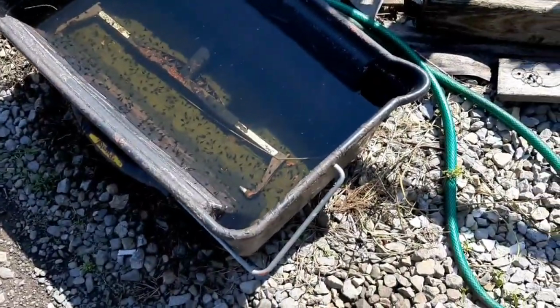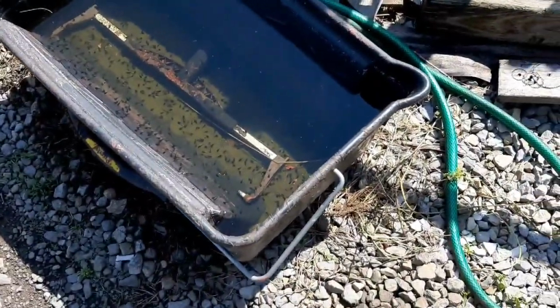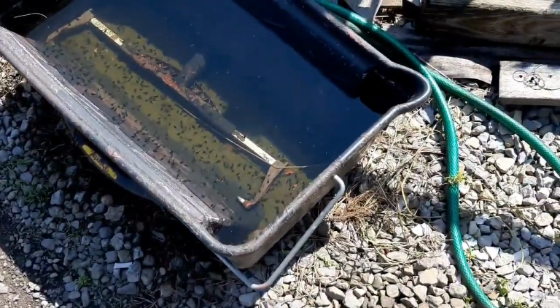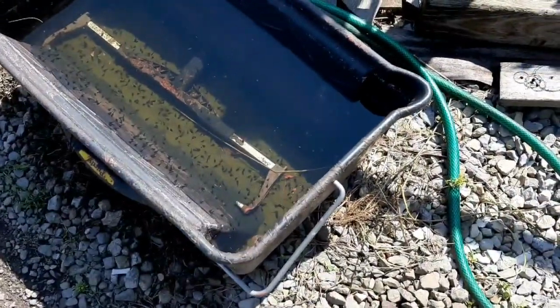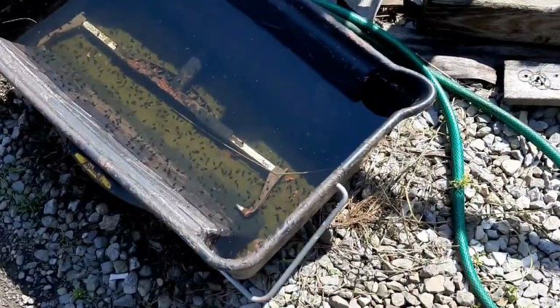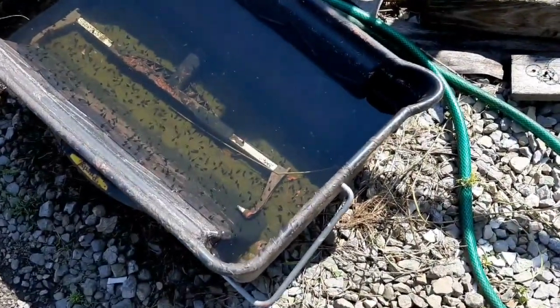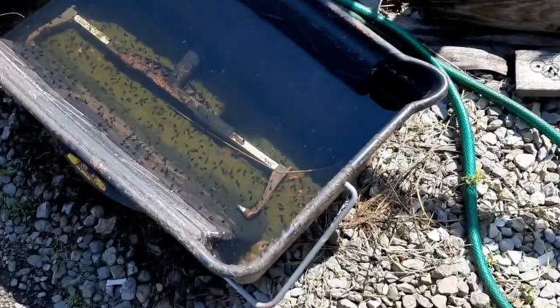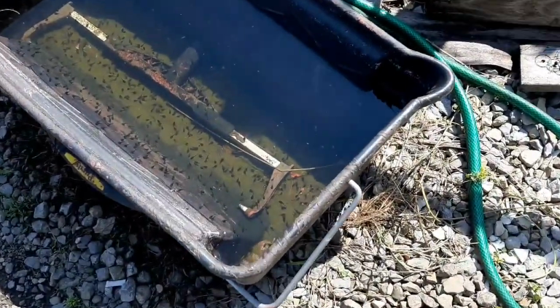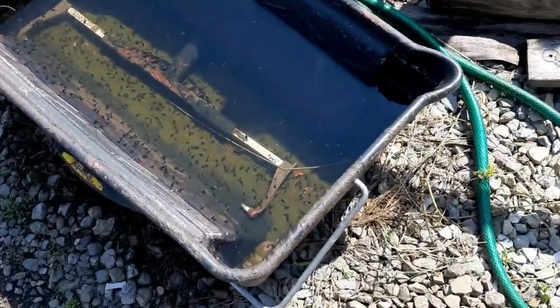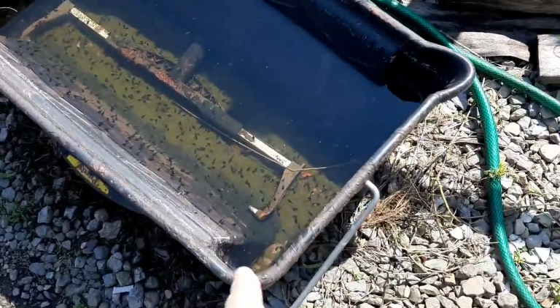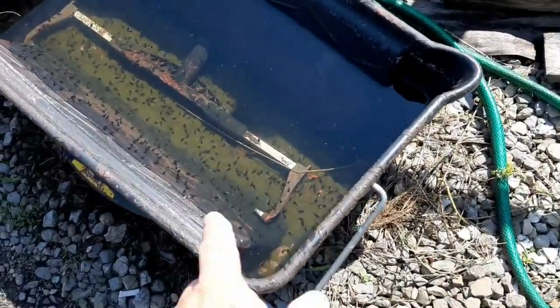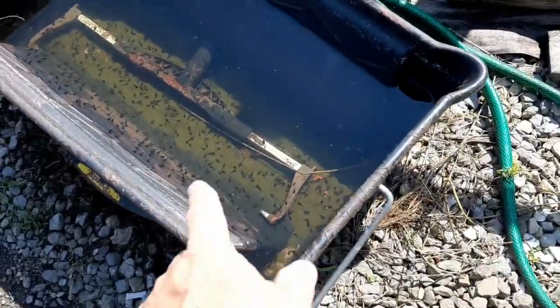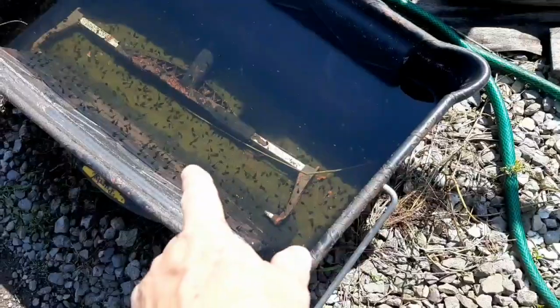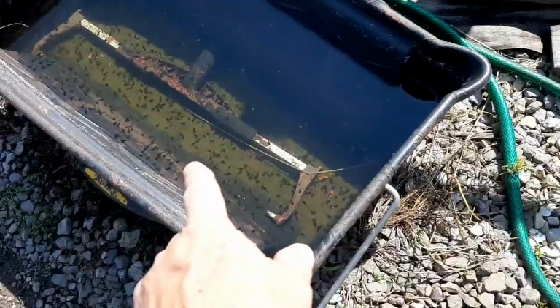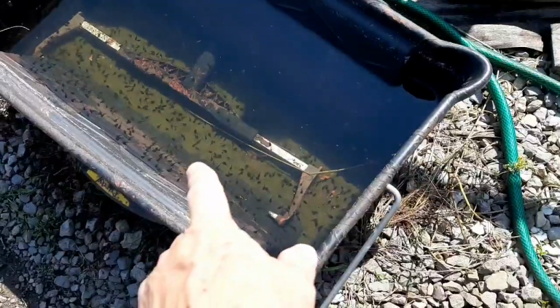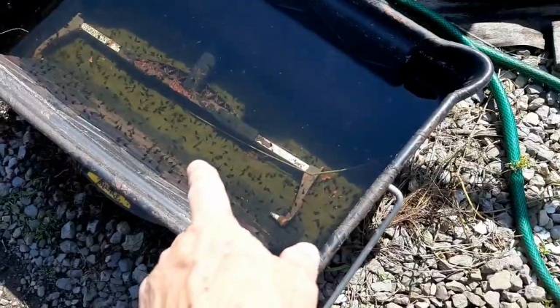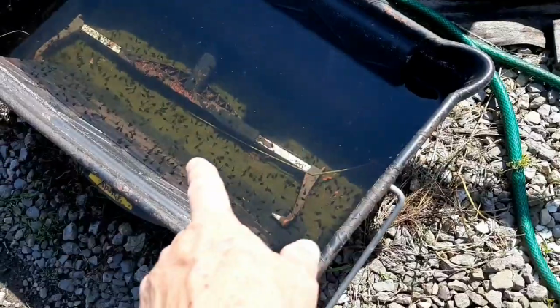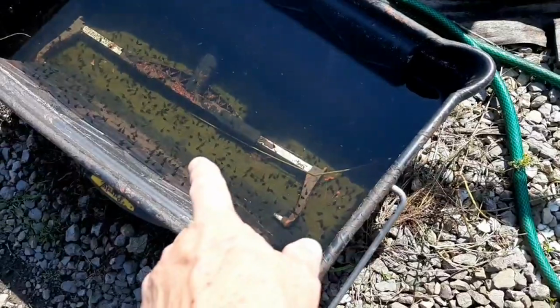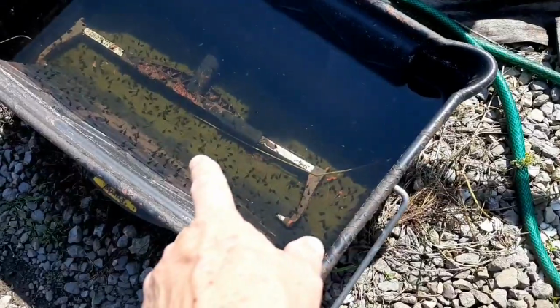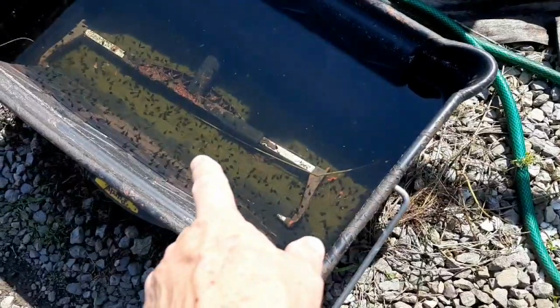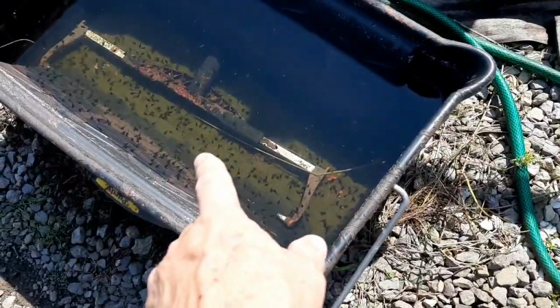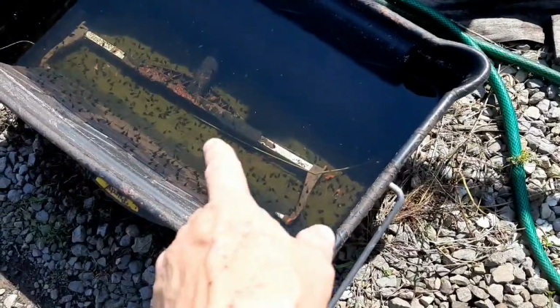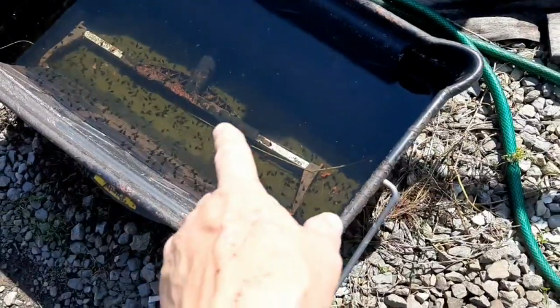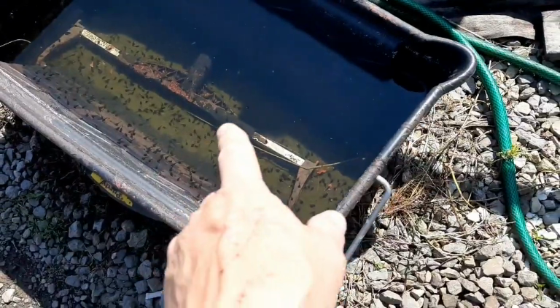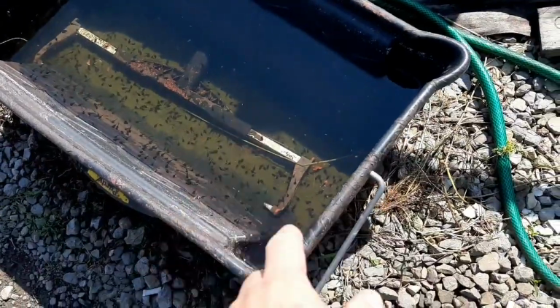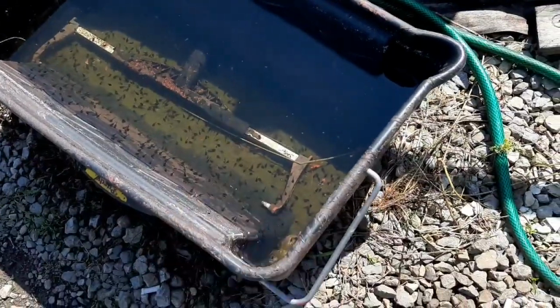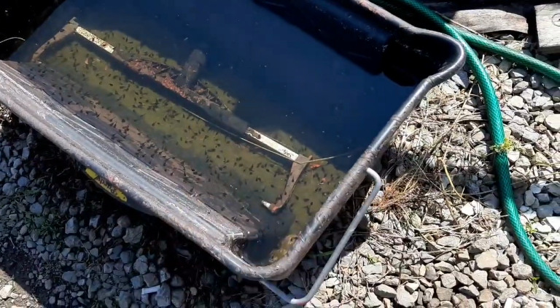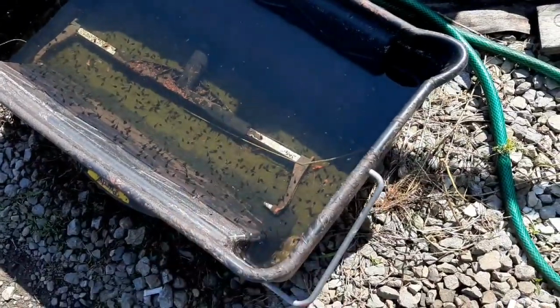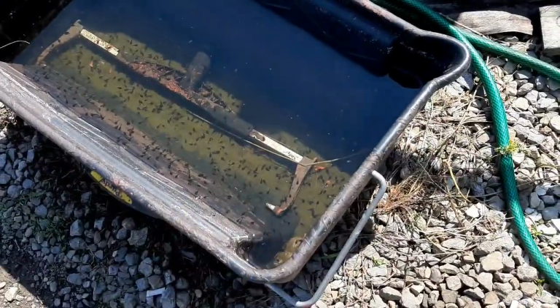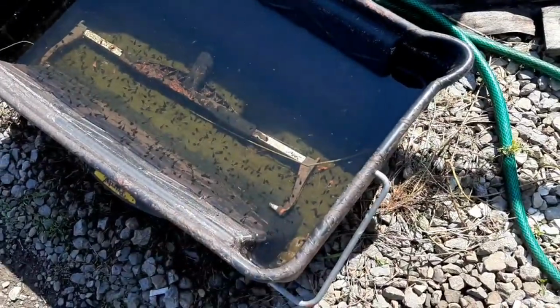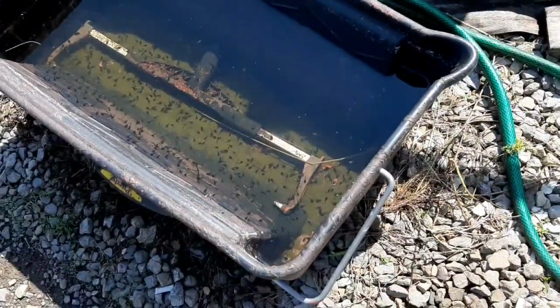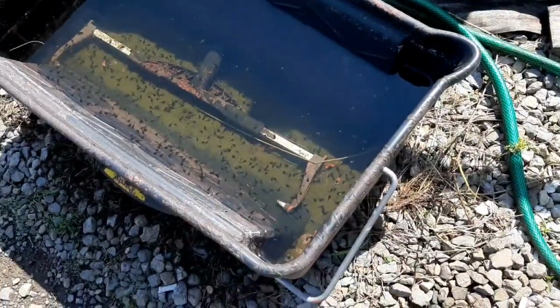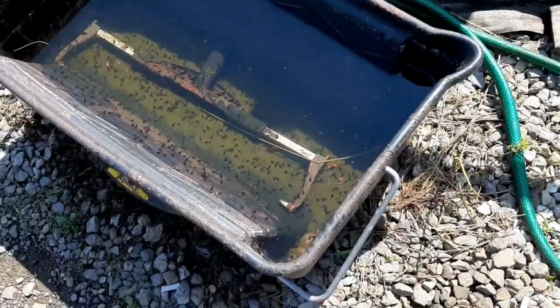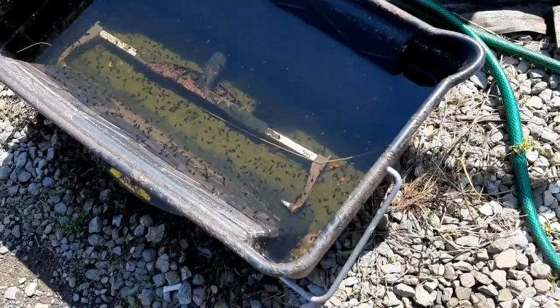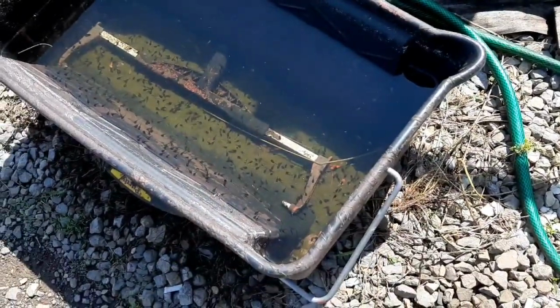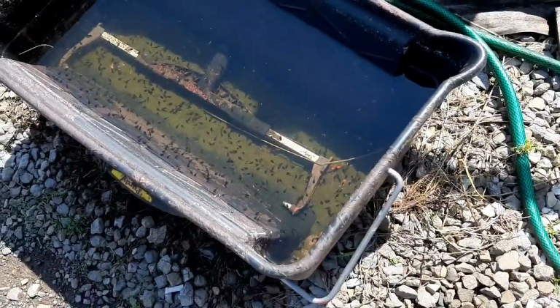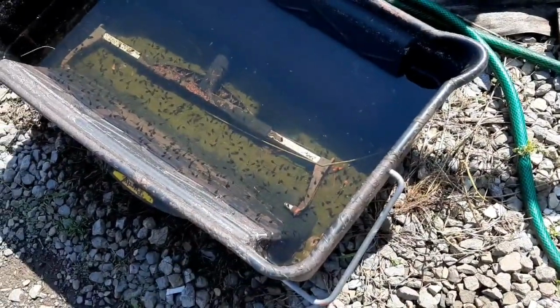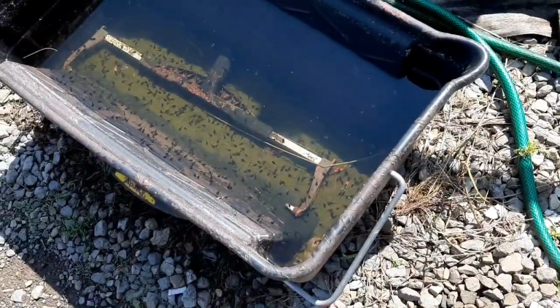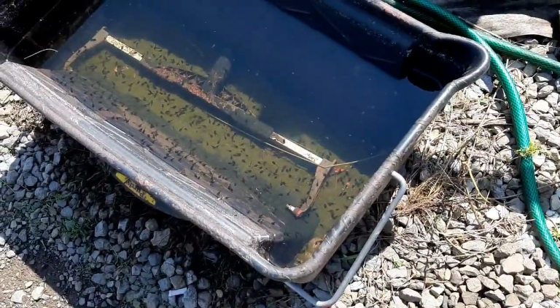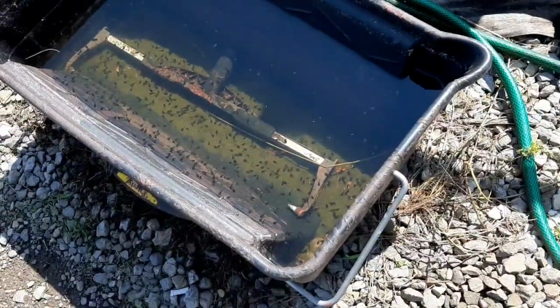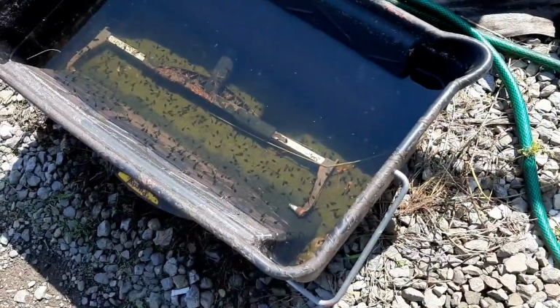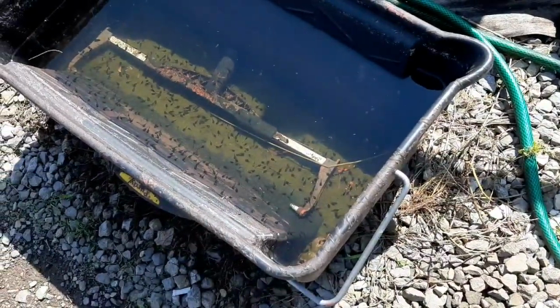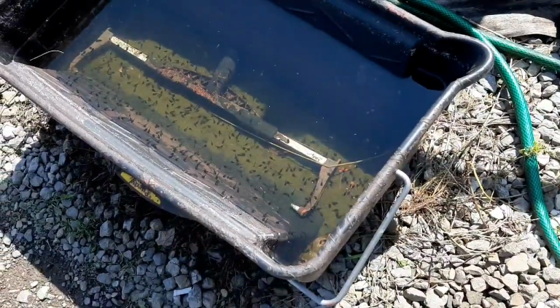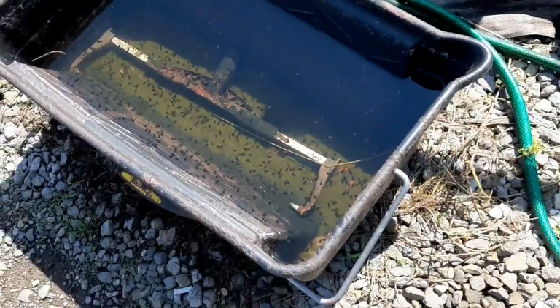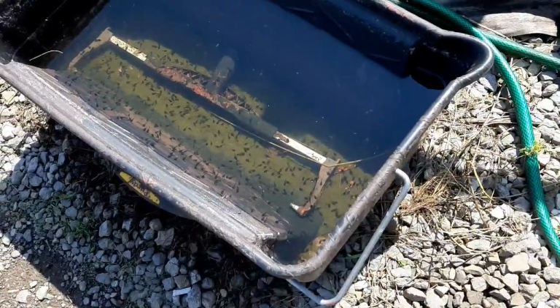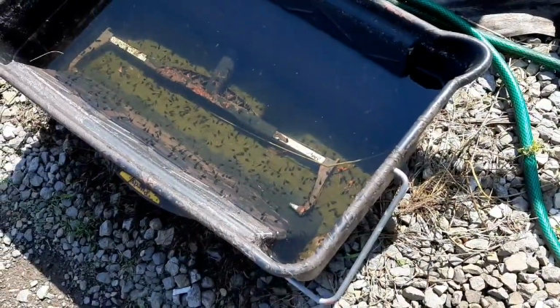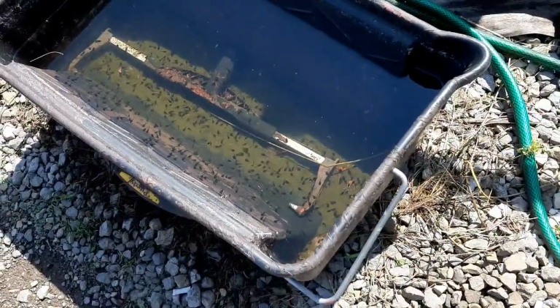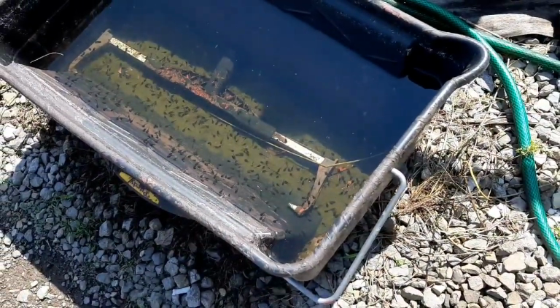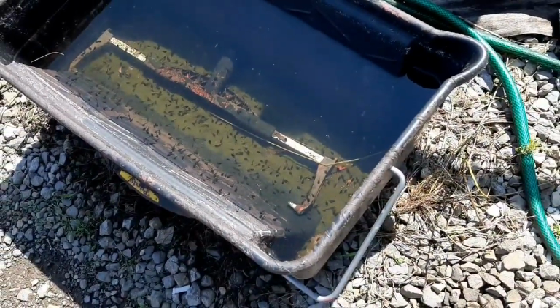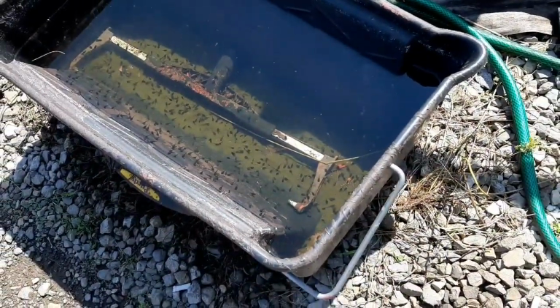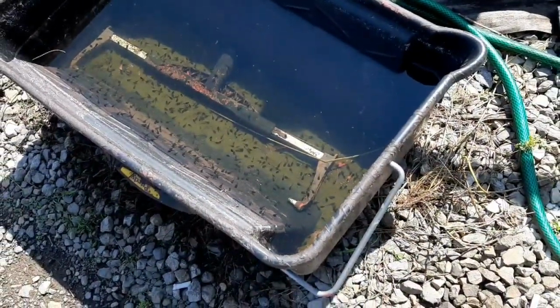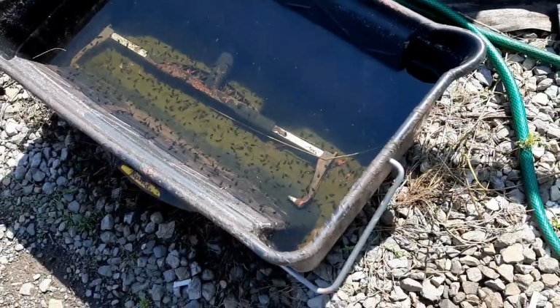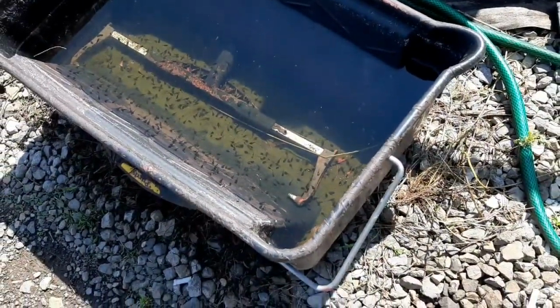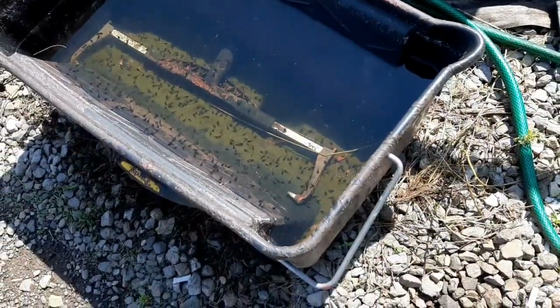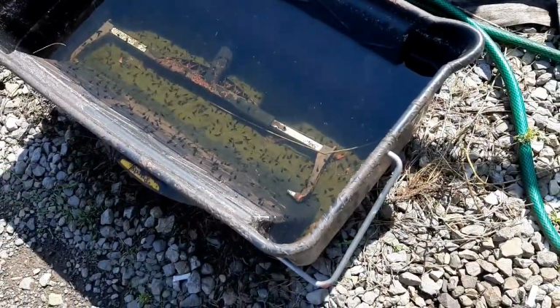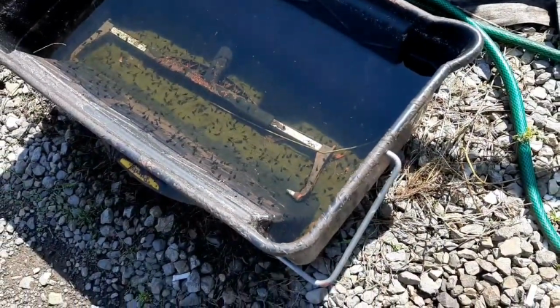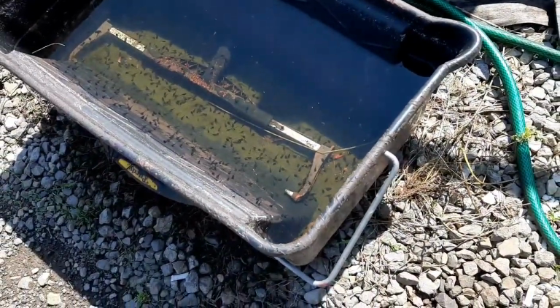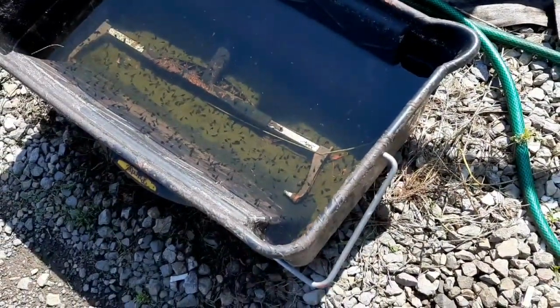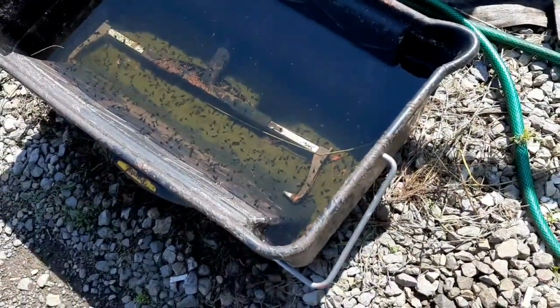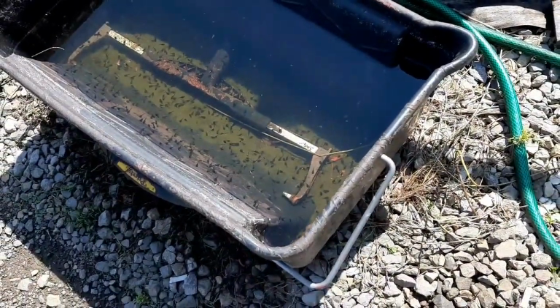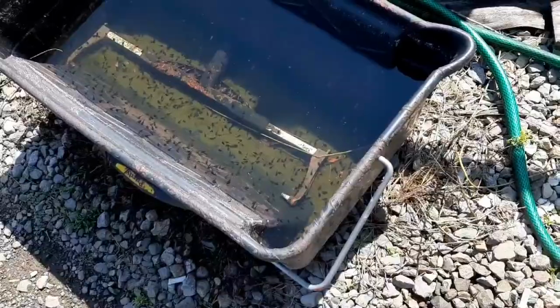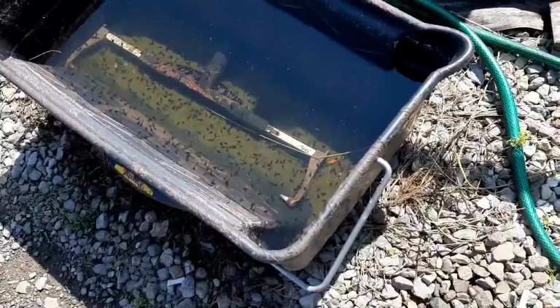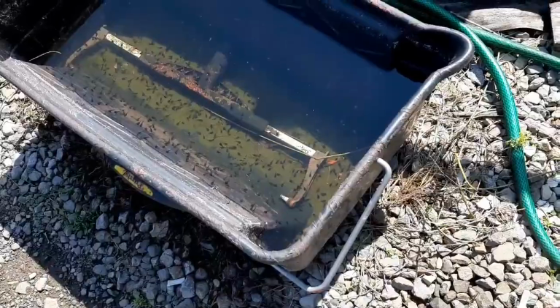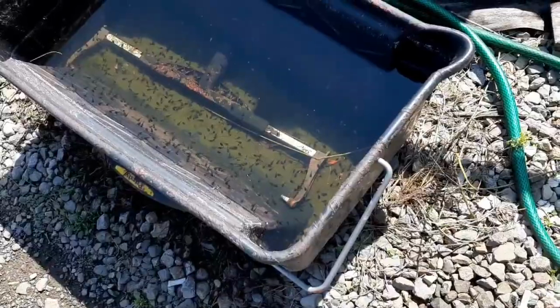We've had a lot of rain. Look at all them tadpoles in there — hundreds of them.